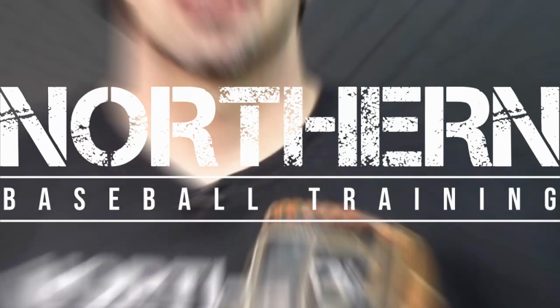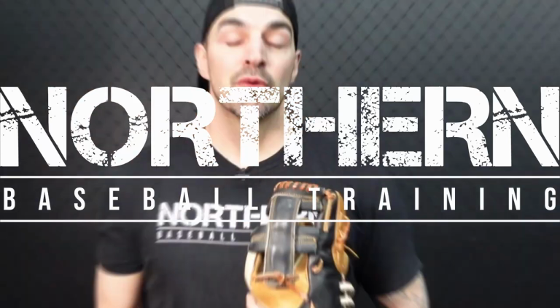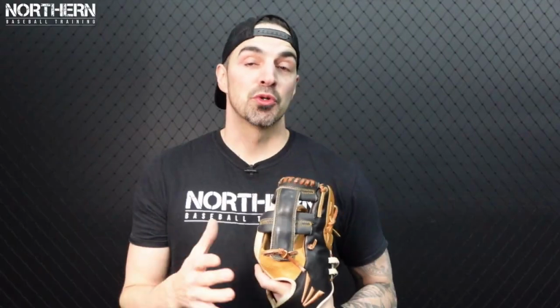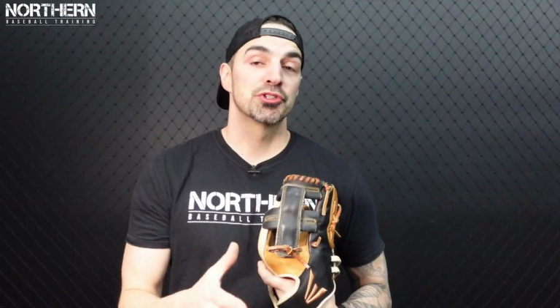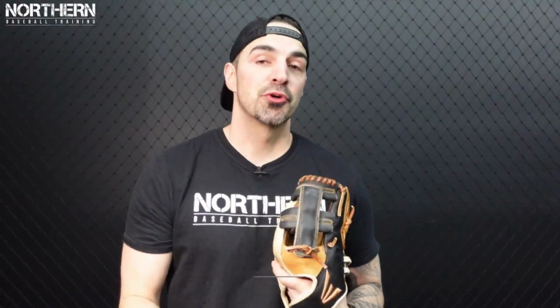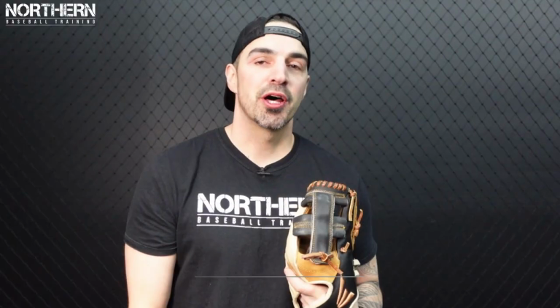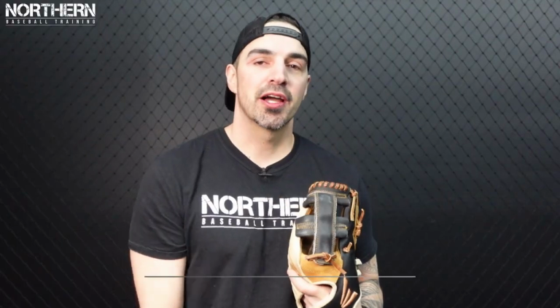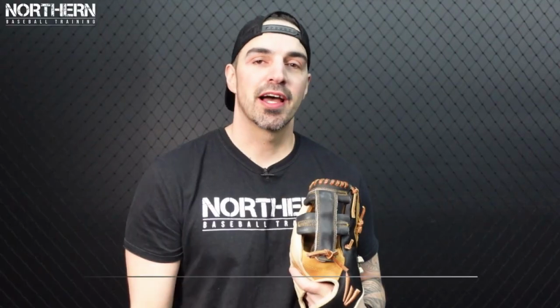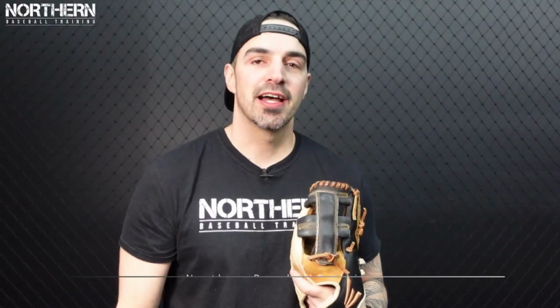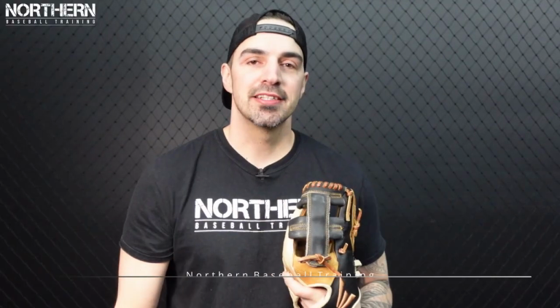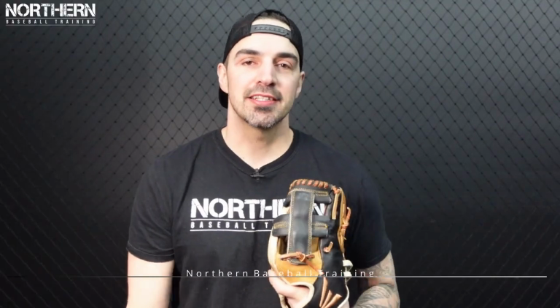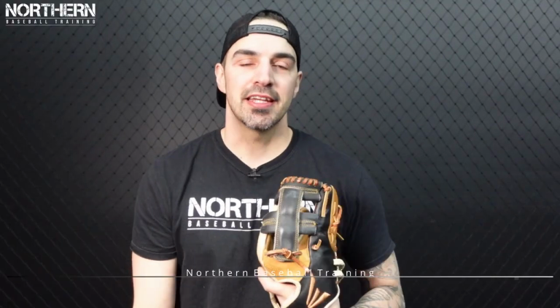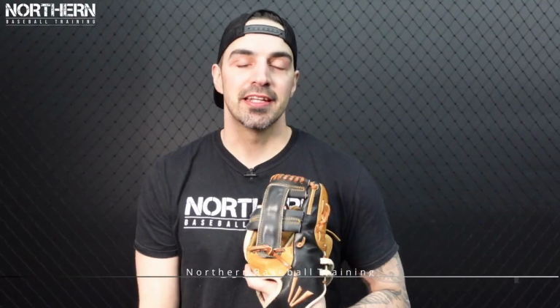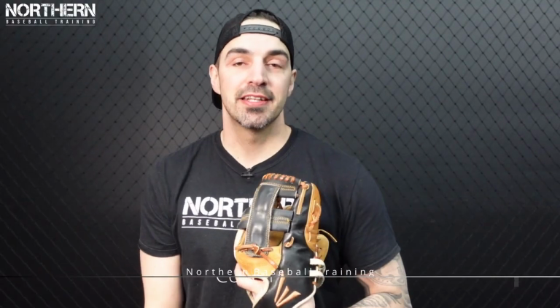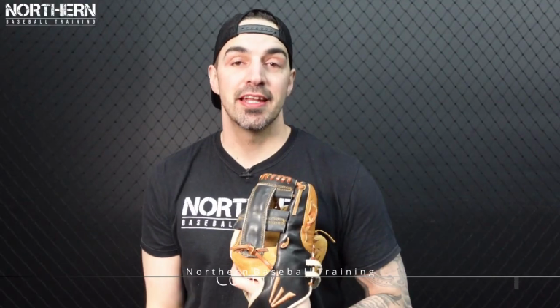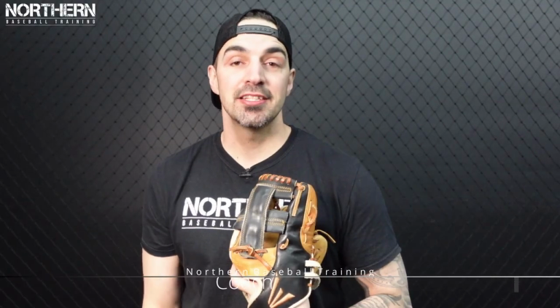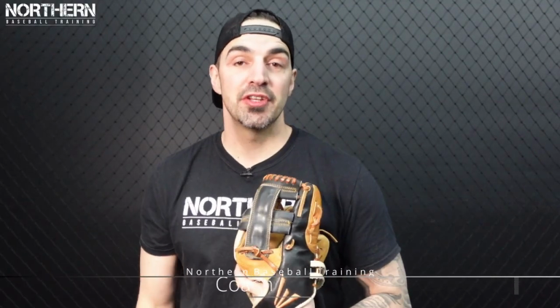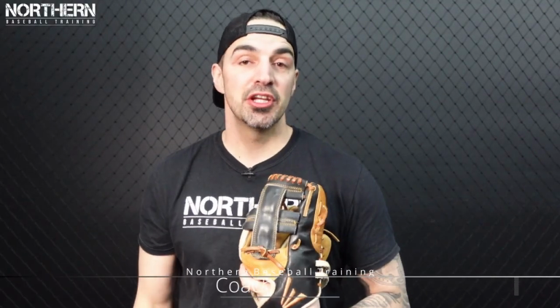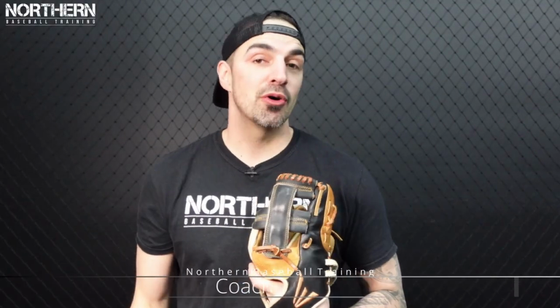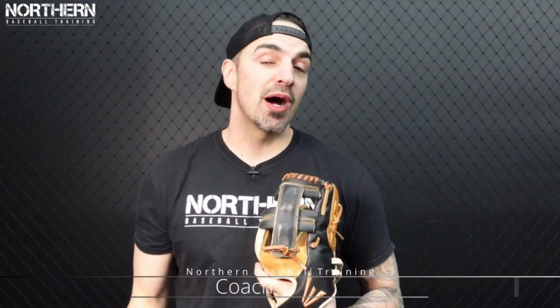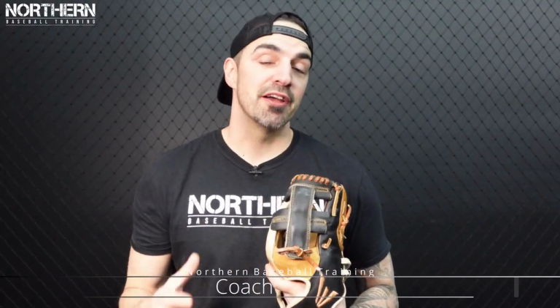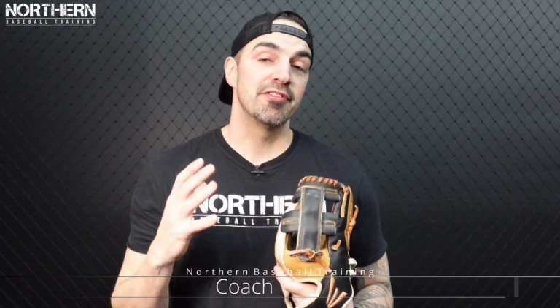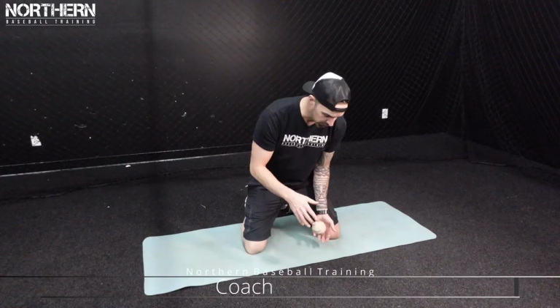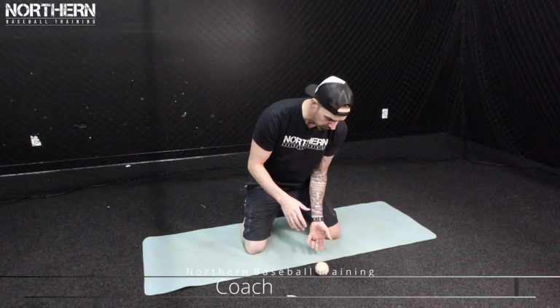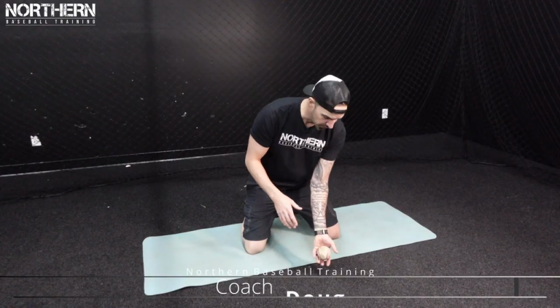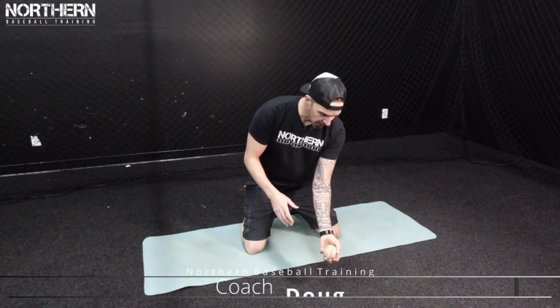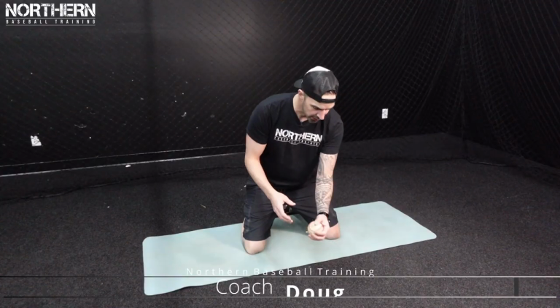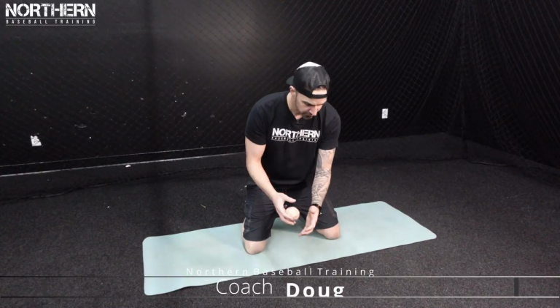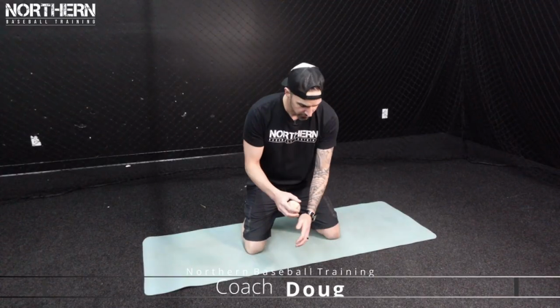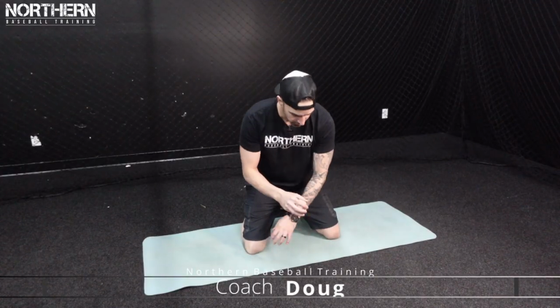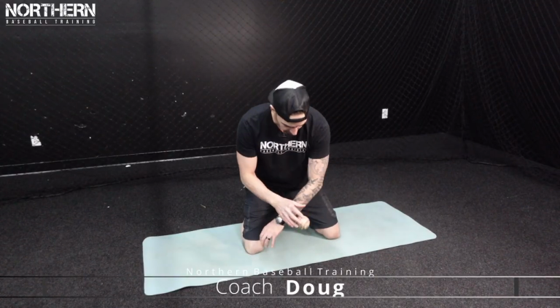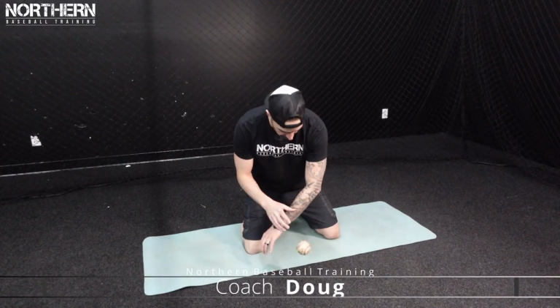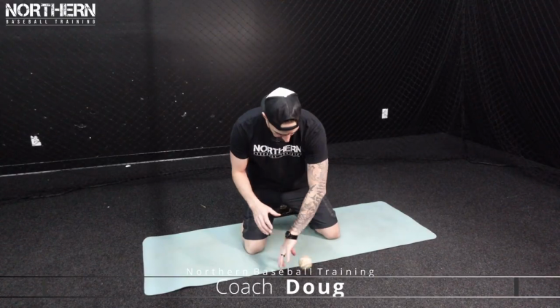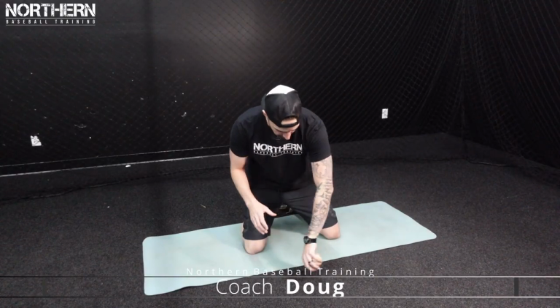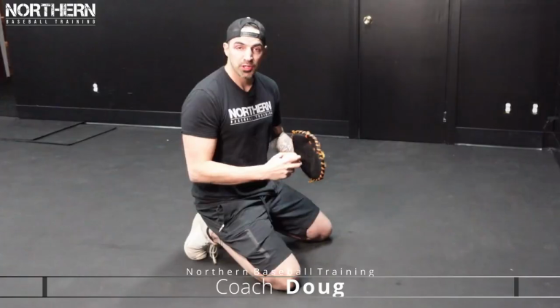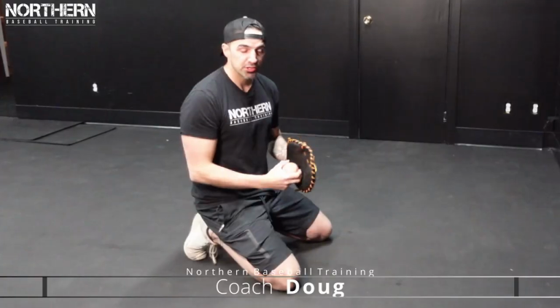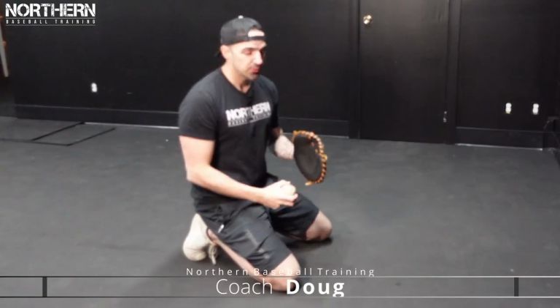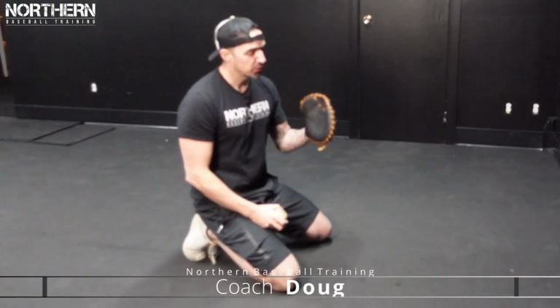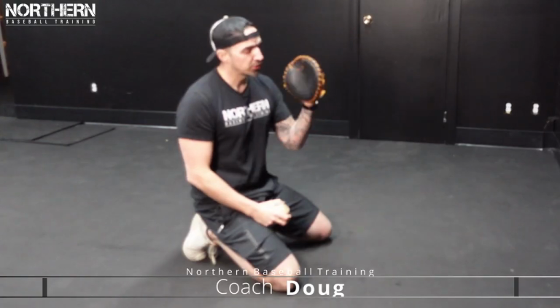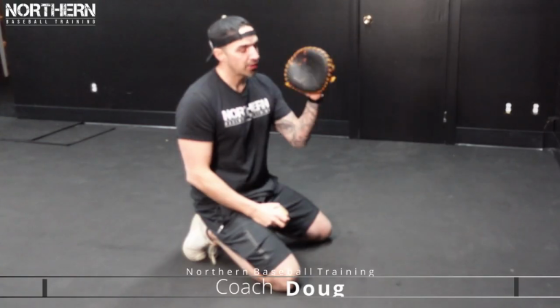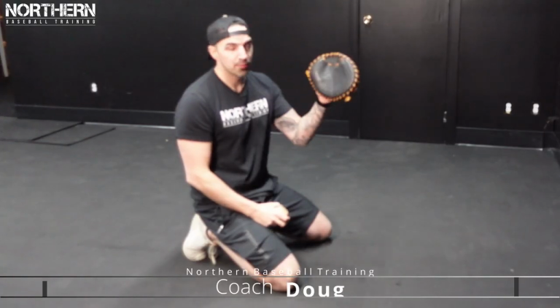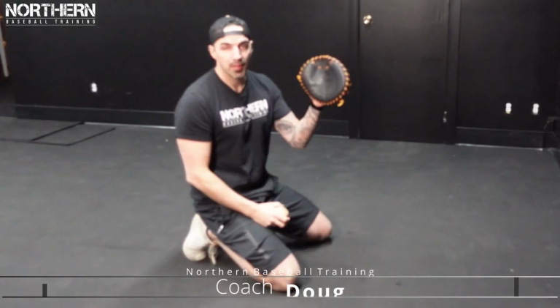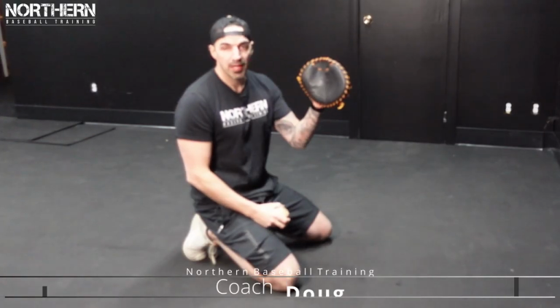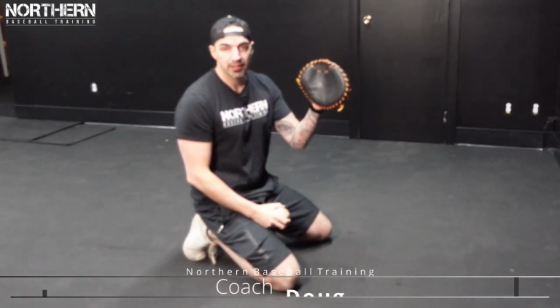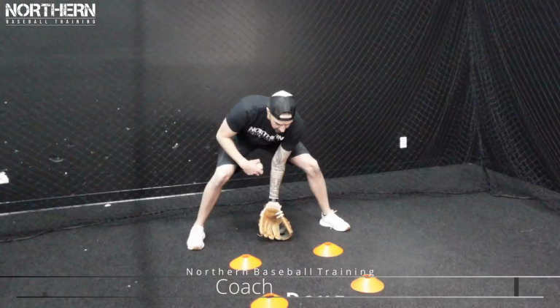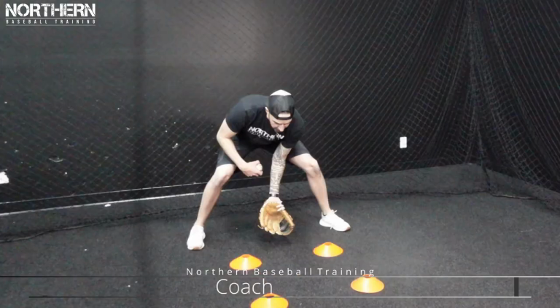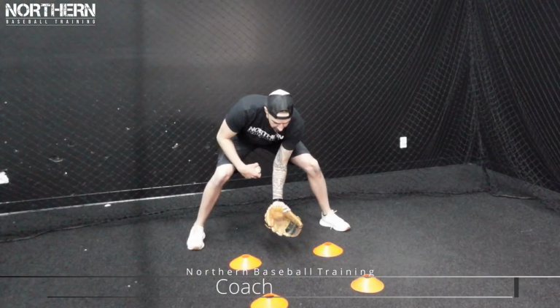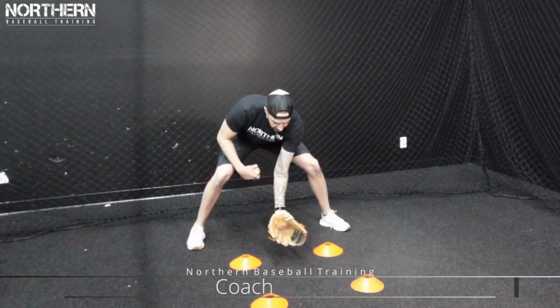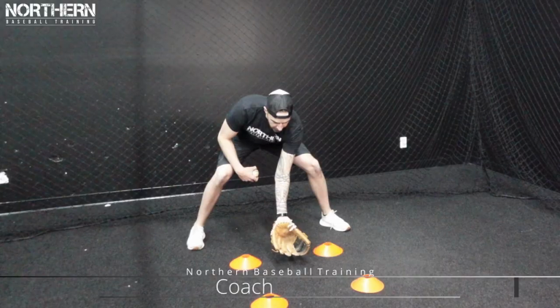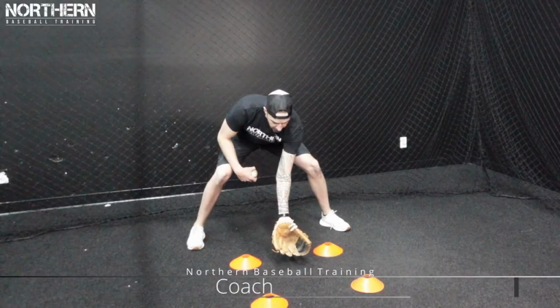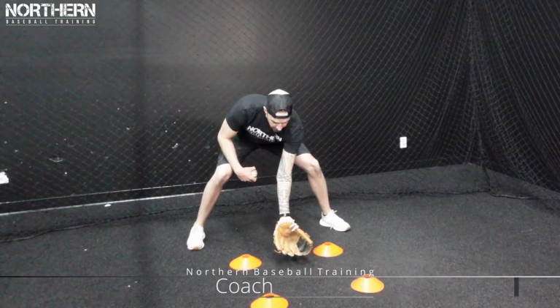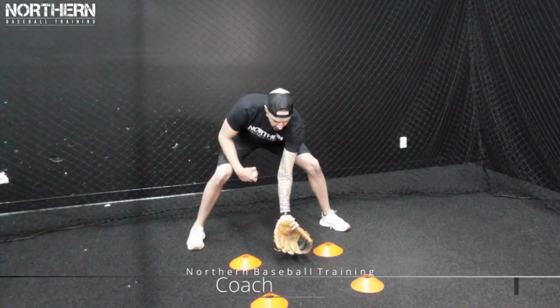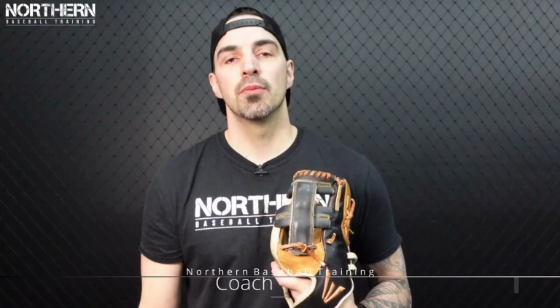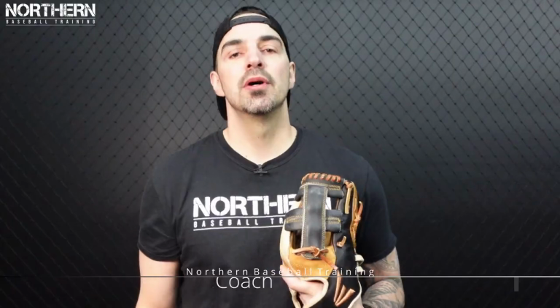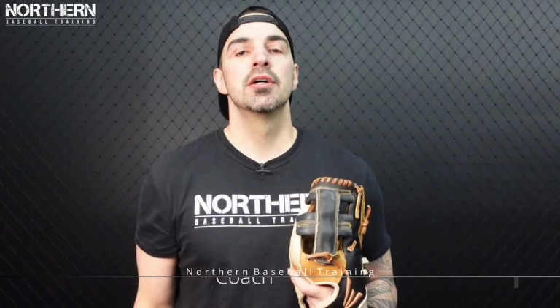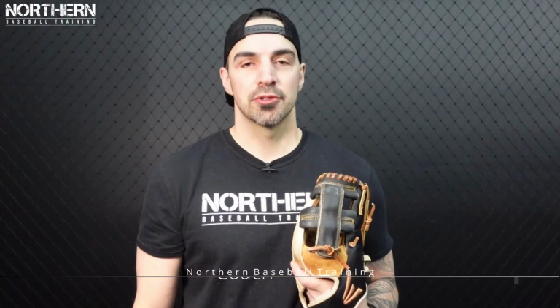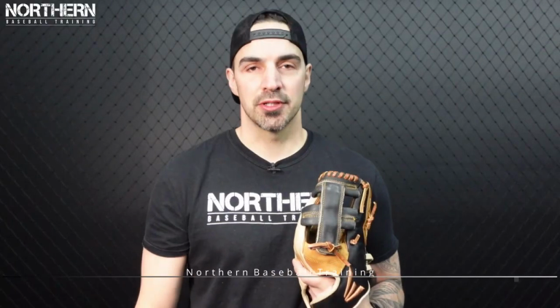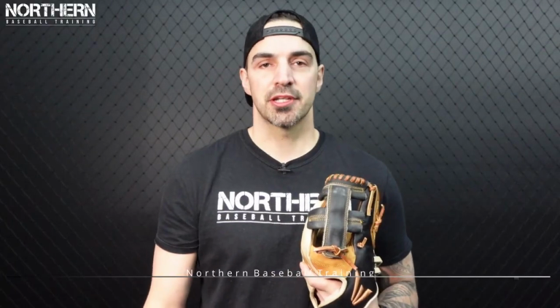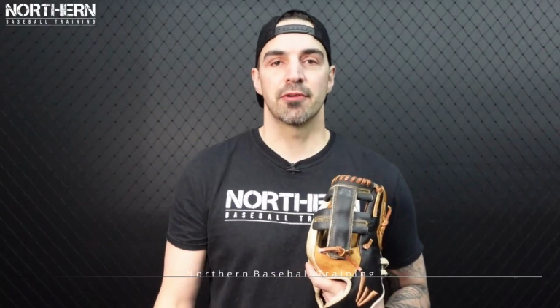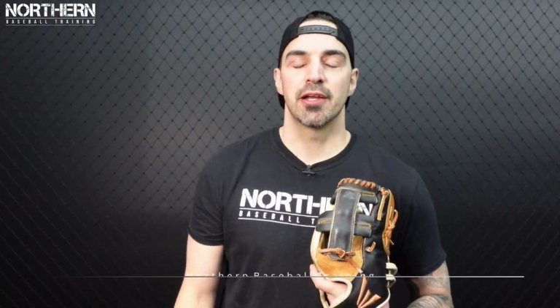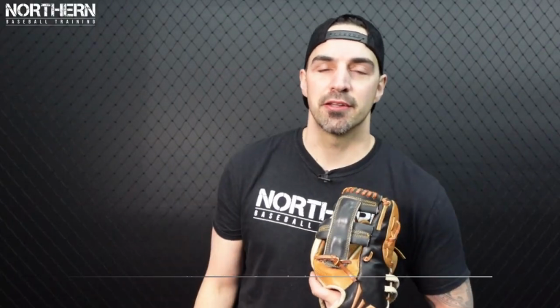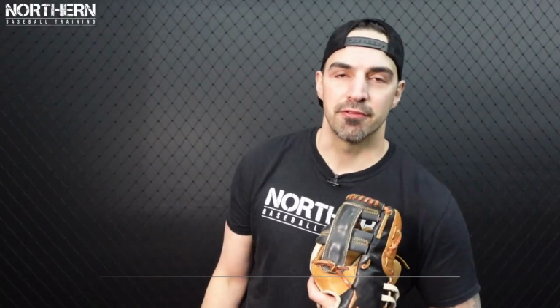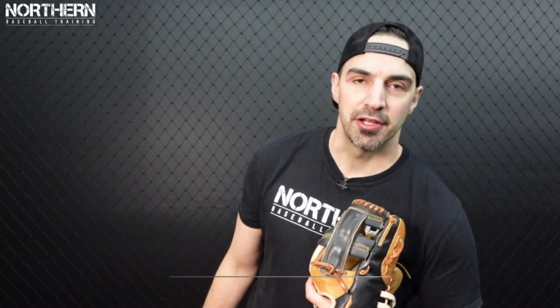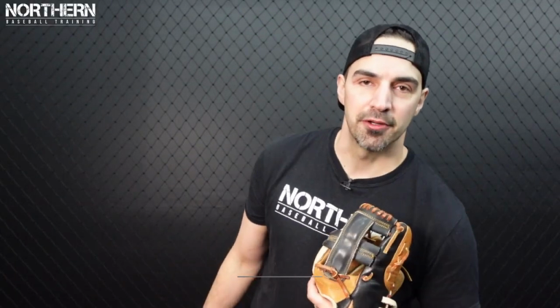What's going on guys? In today's video I have 10 progression infield drills that you can do by yourself at home. So let's get right into the video.